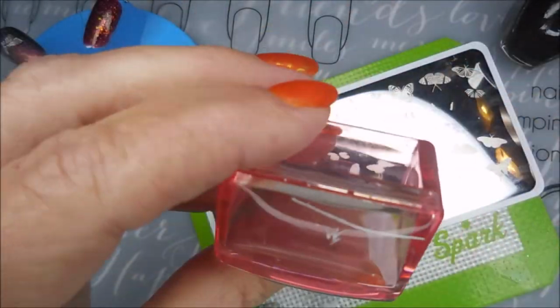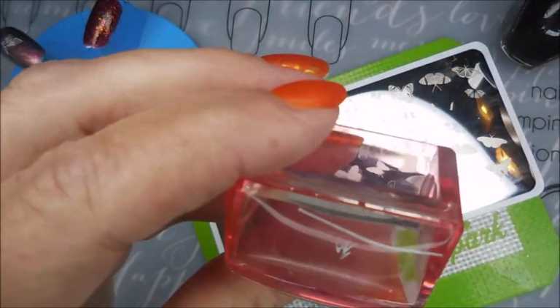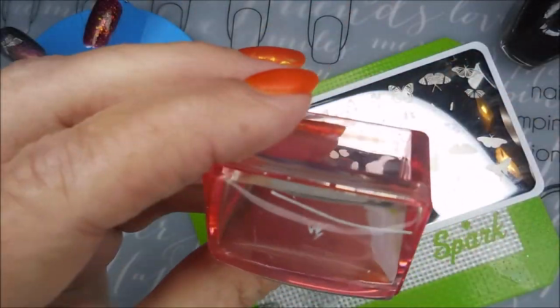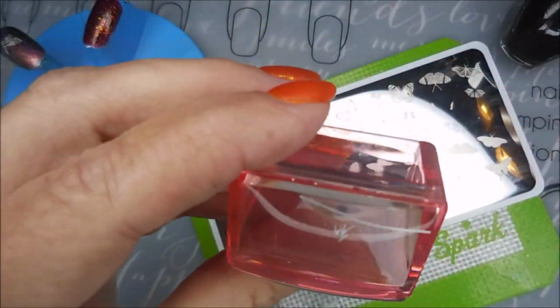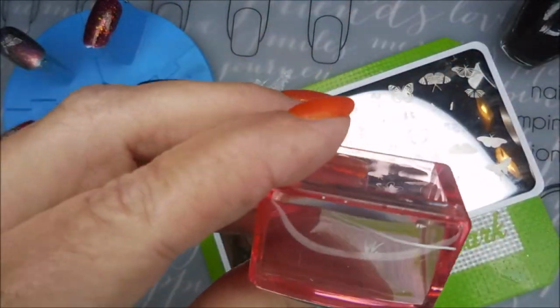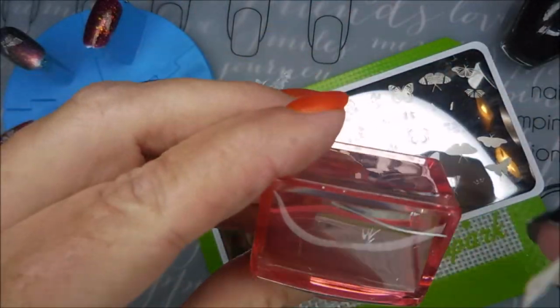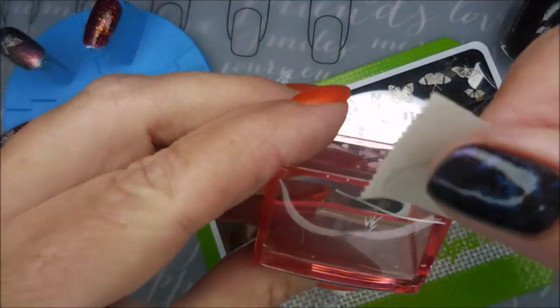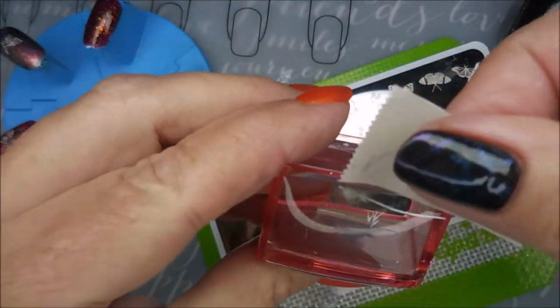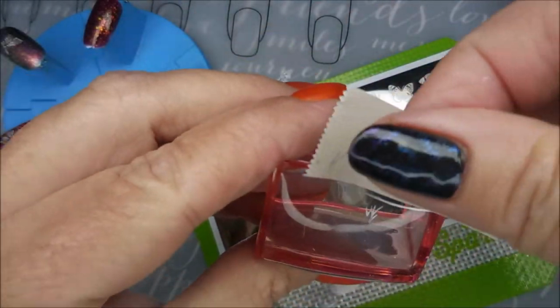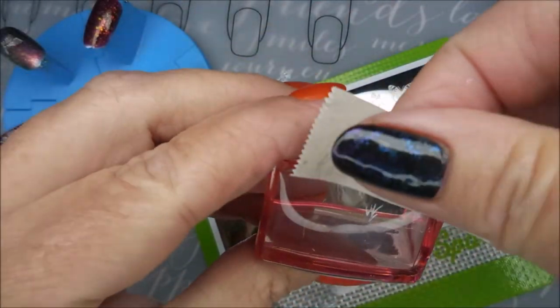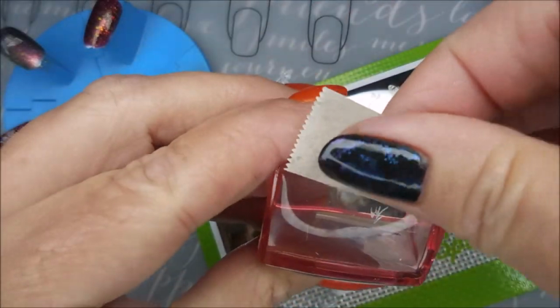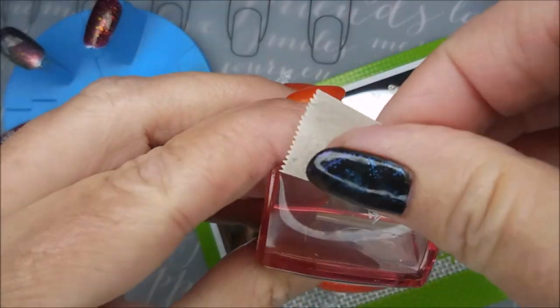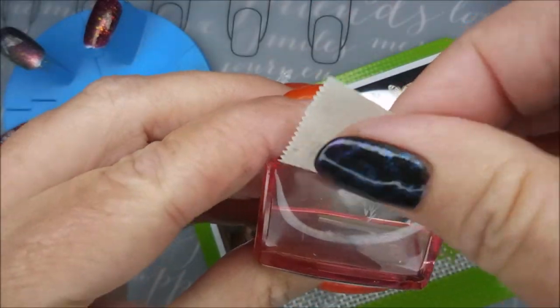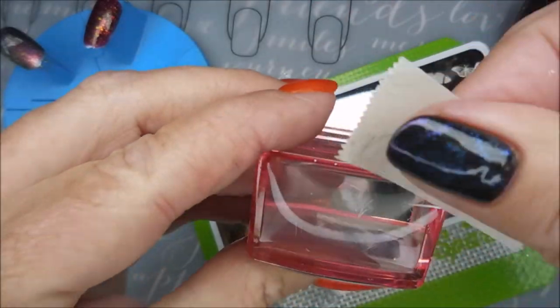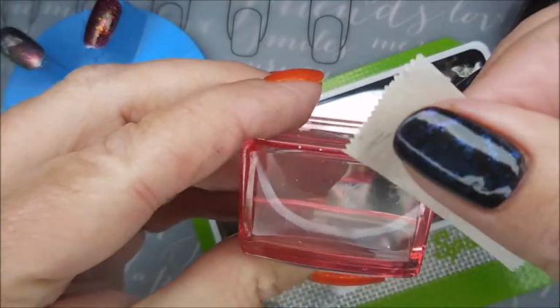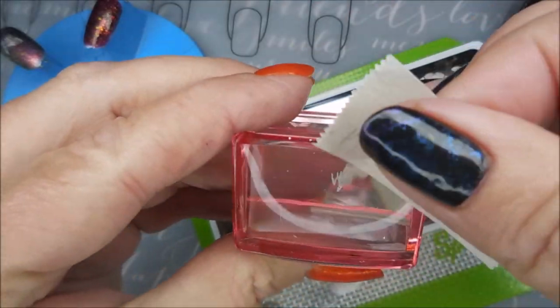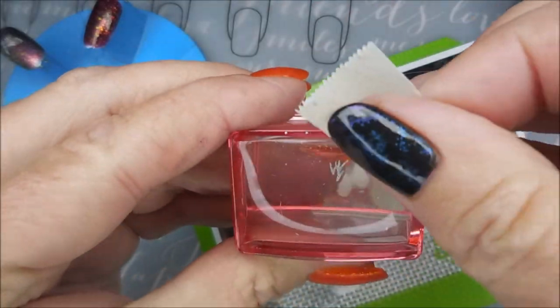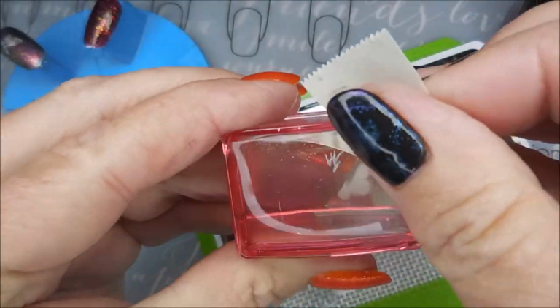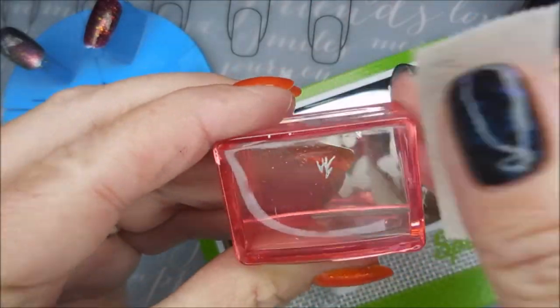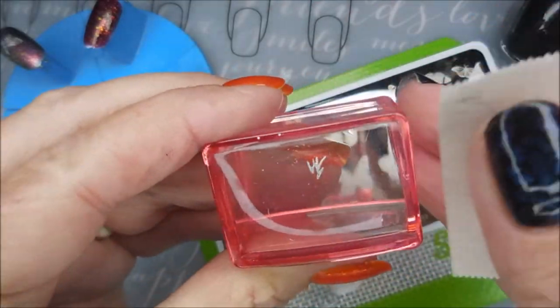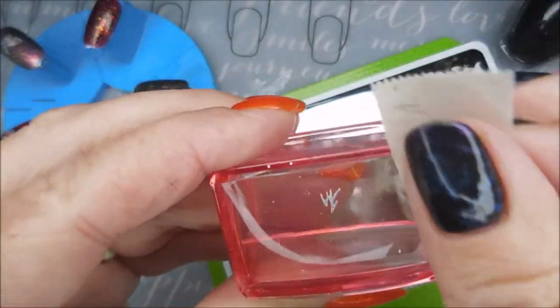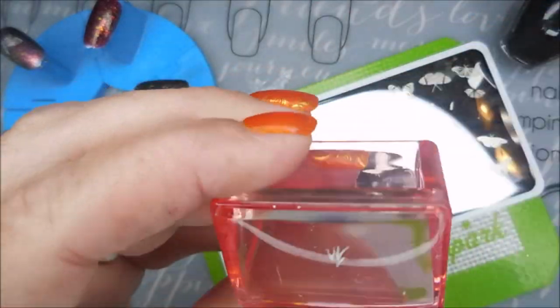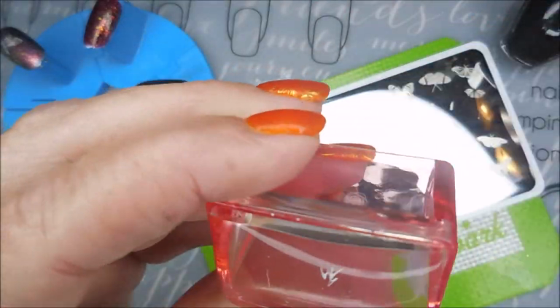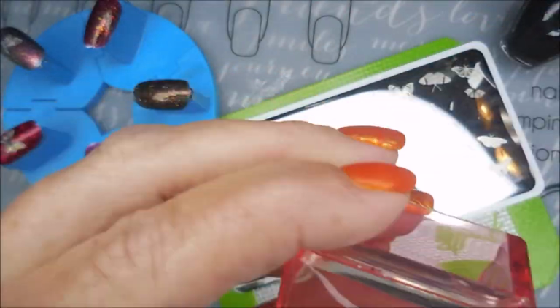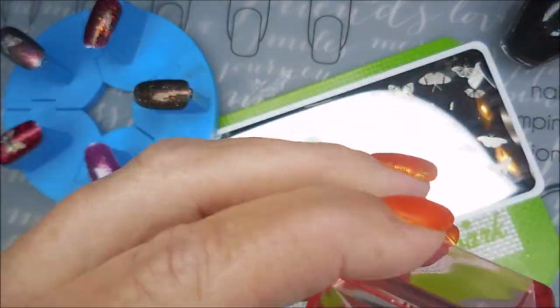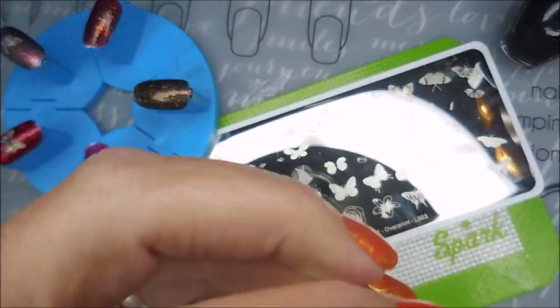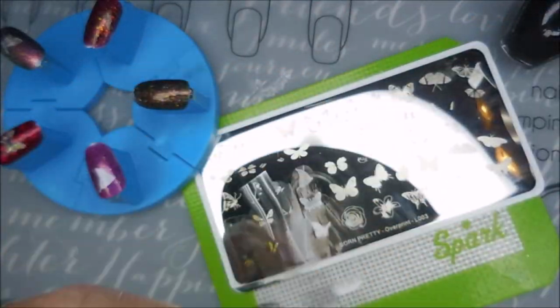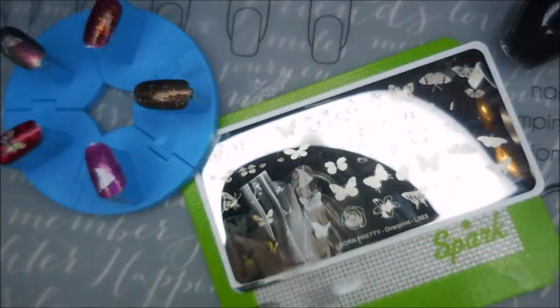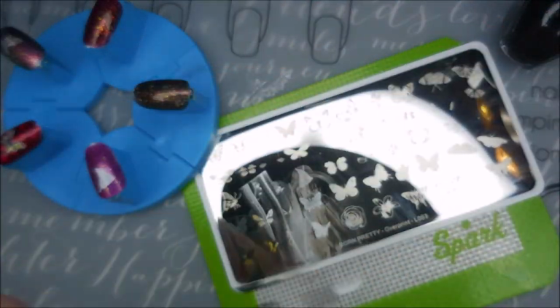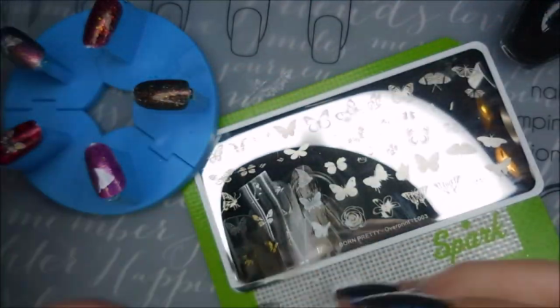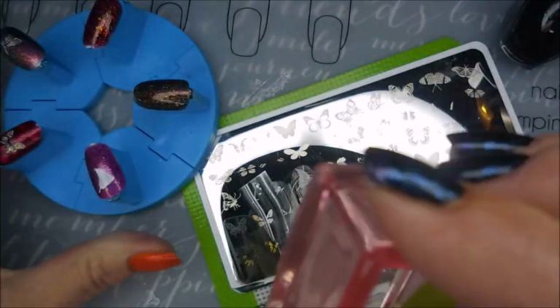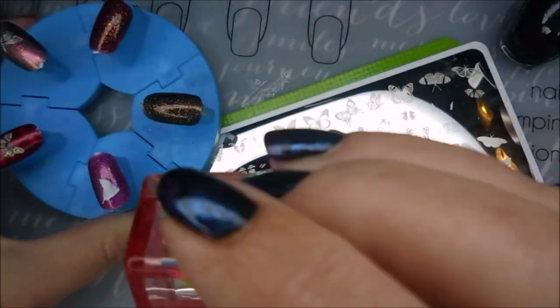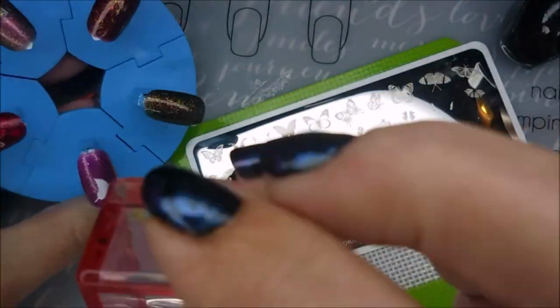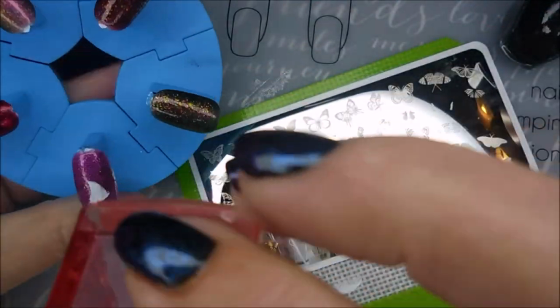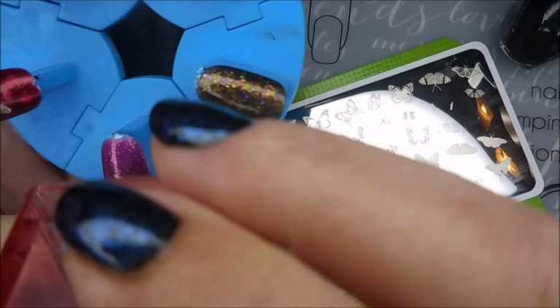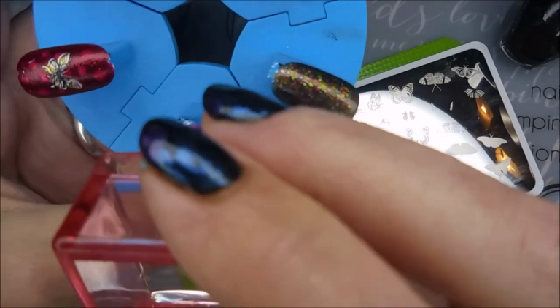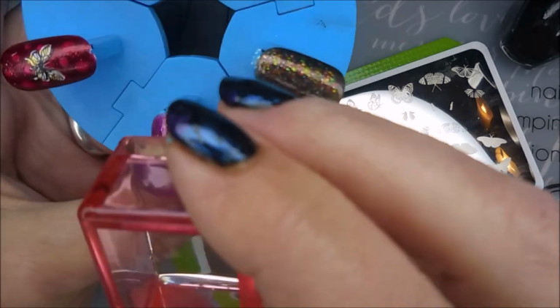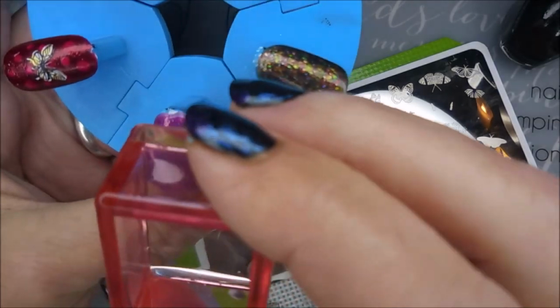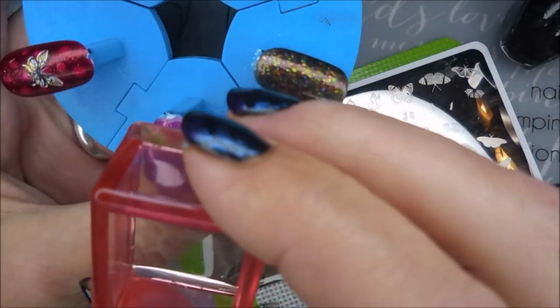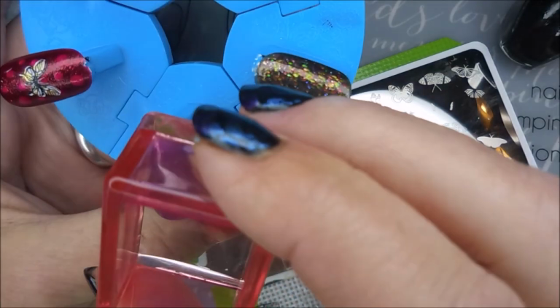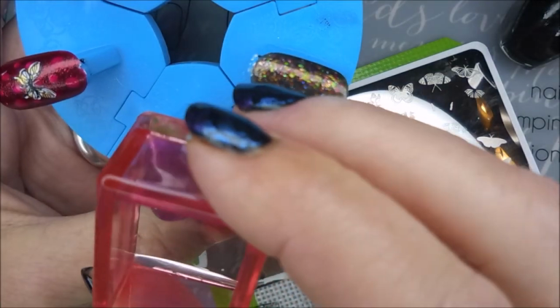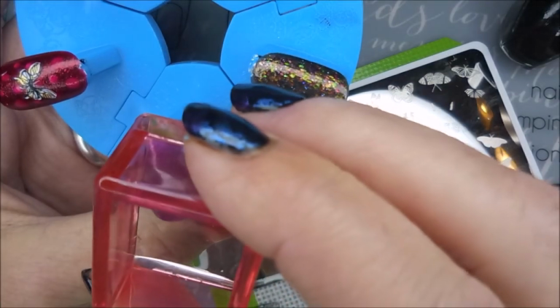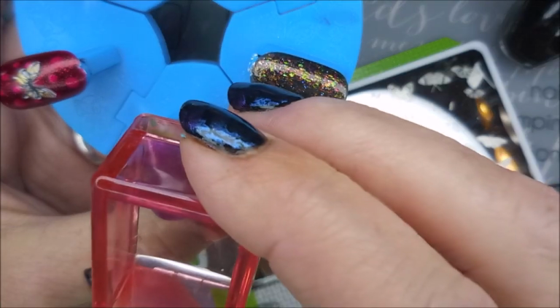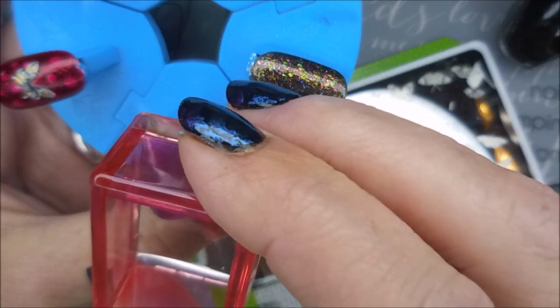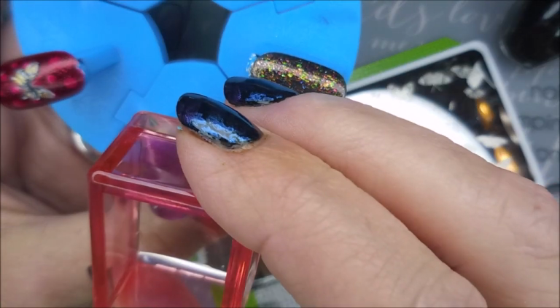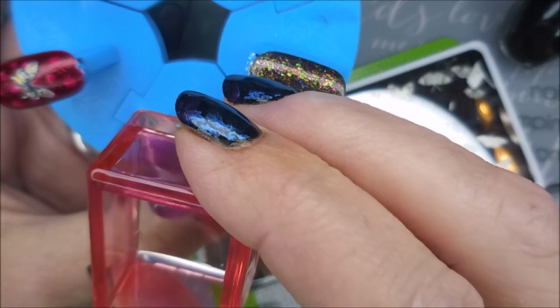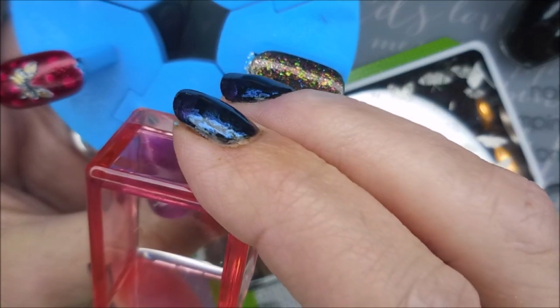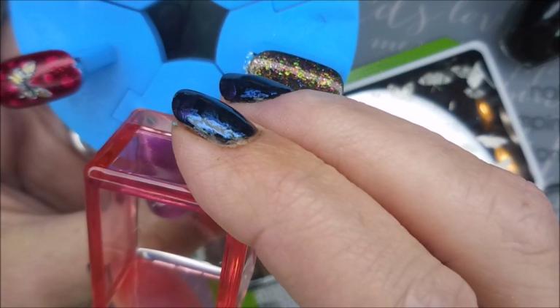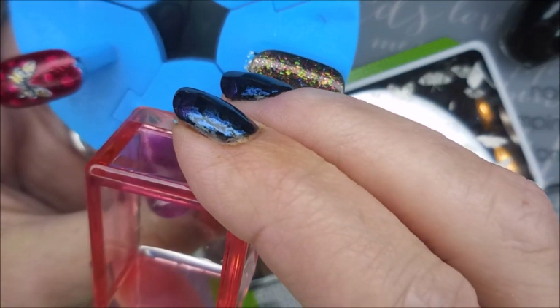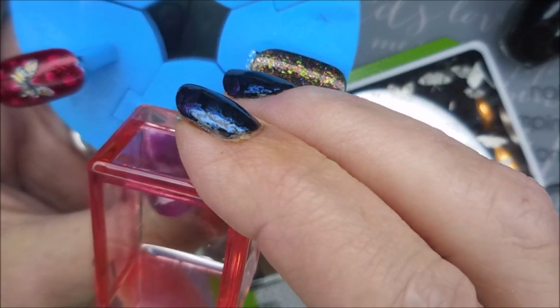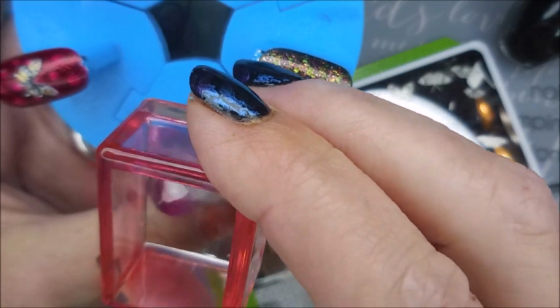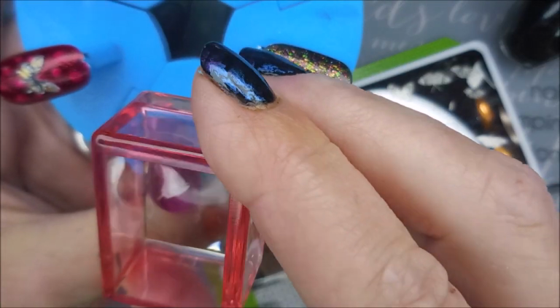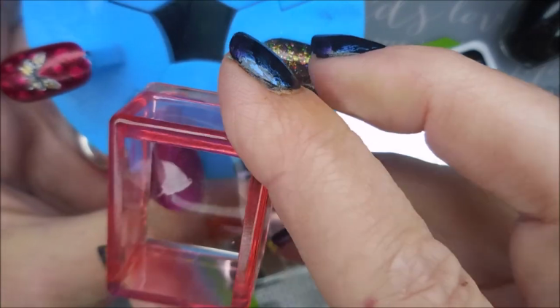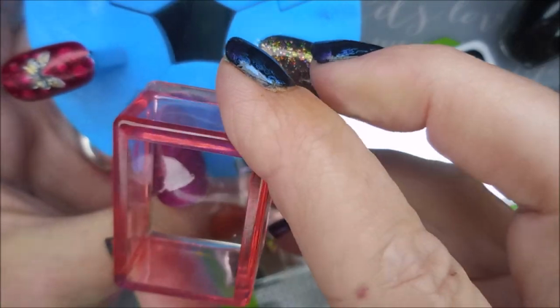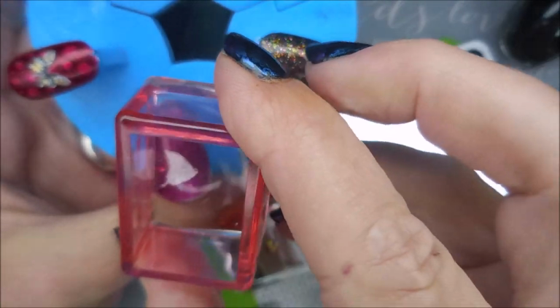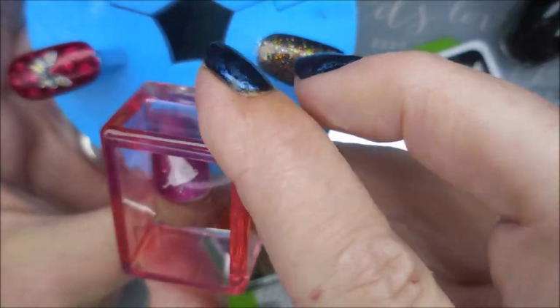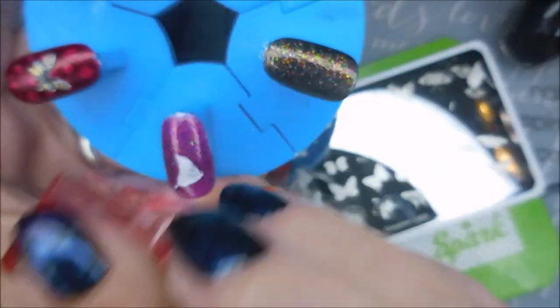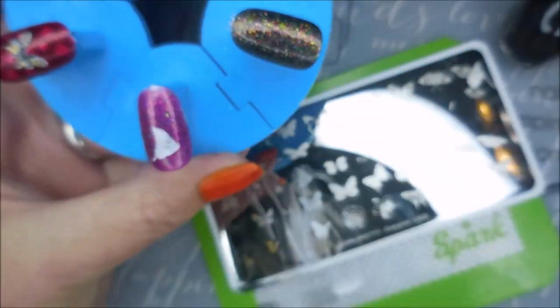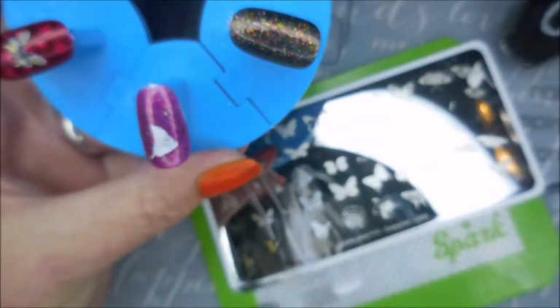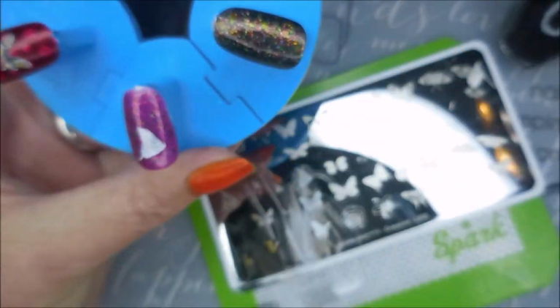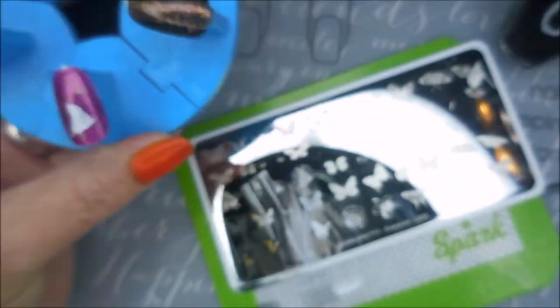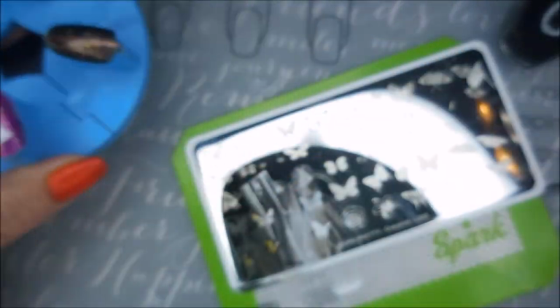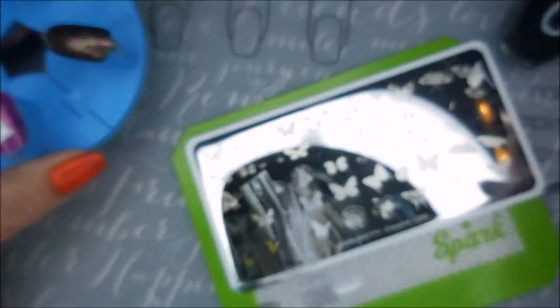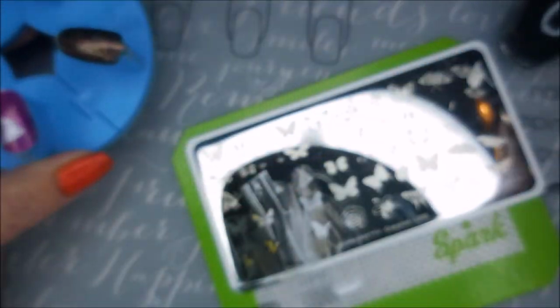I love how they've got so many different kinds of butterflies on this plate. You've got side images, straight images — it's just so cool.